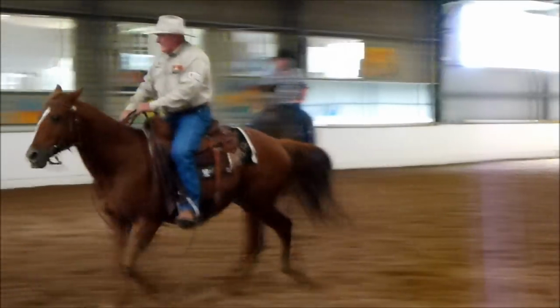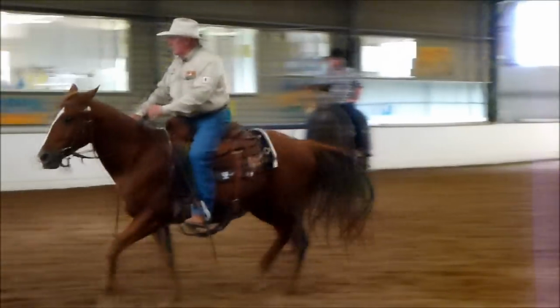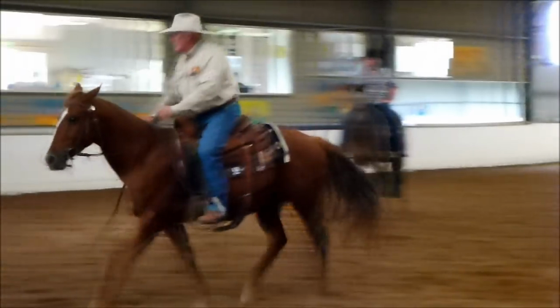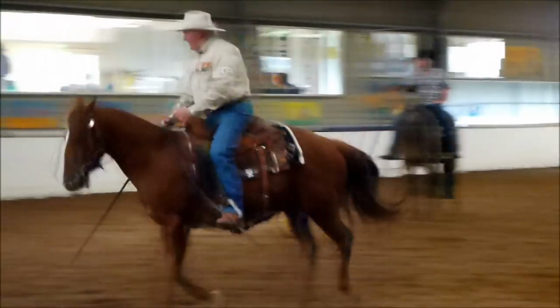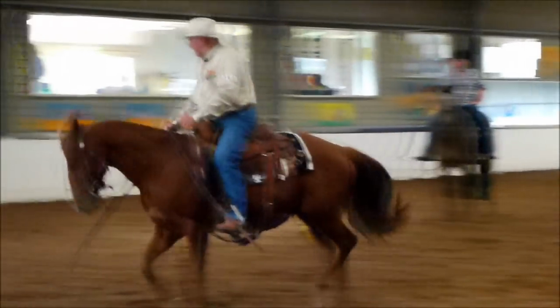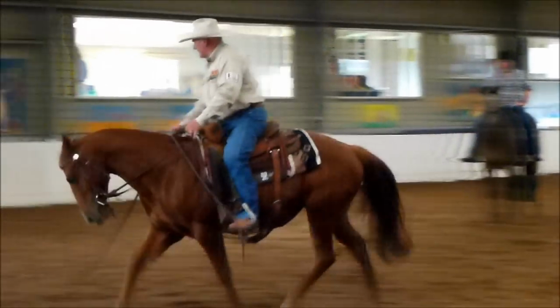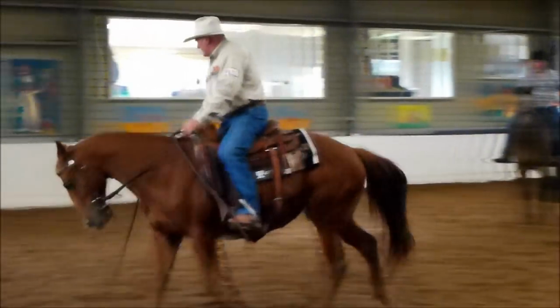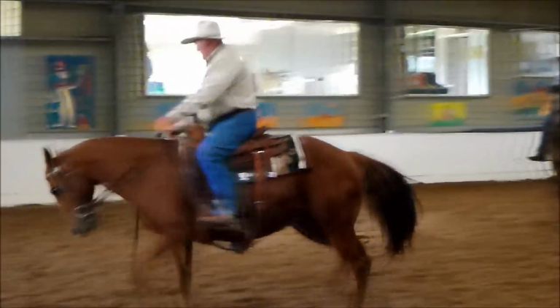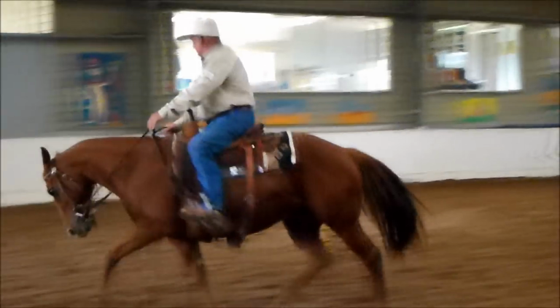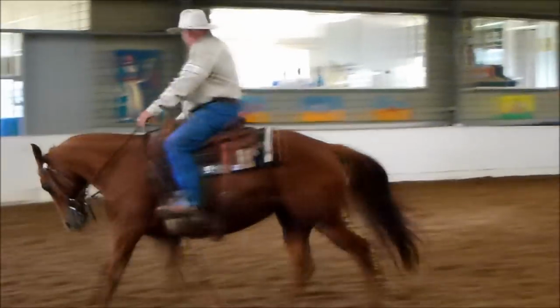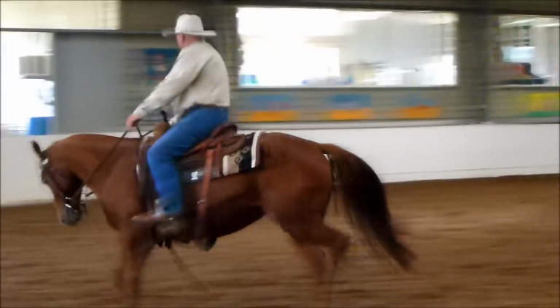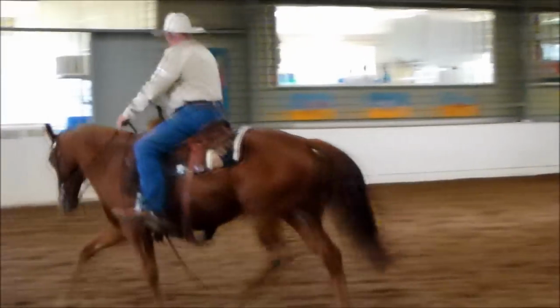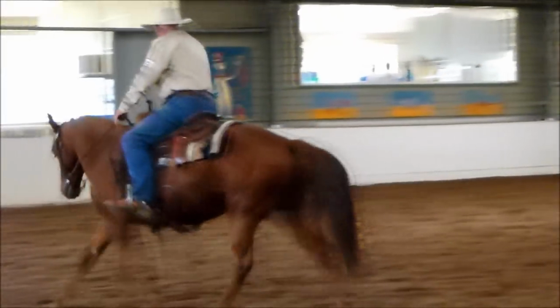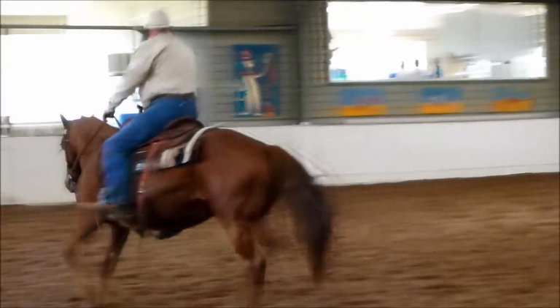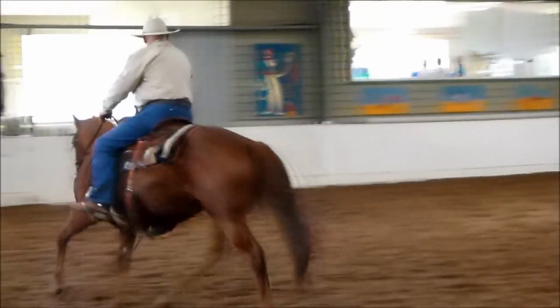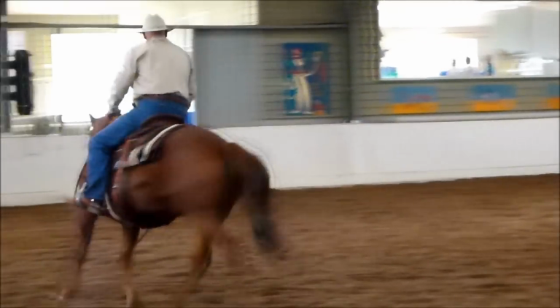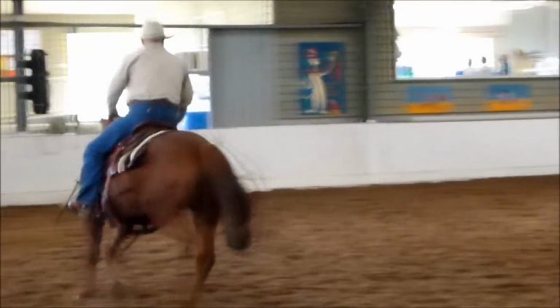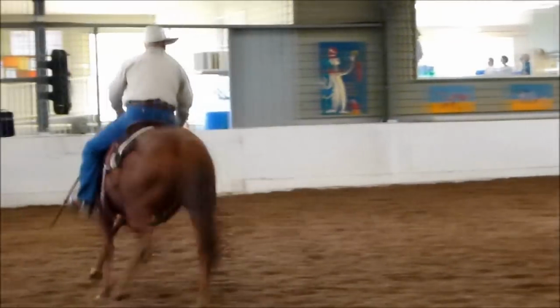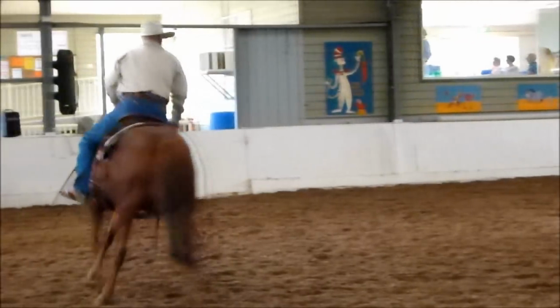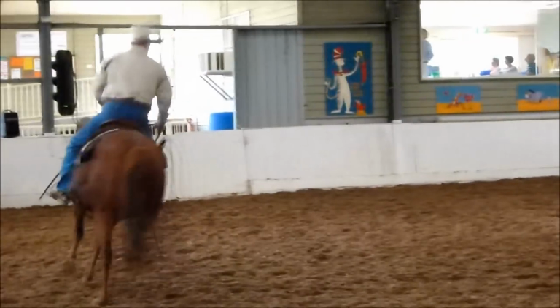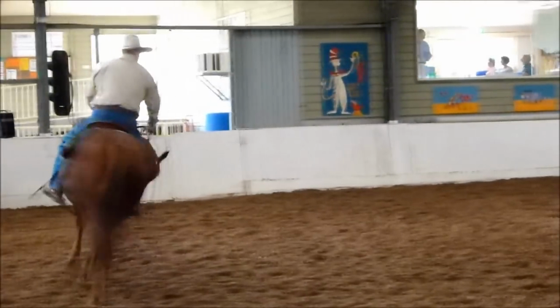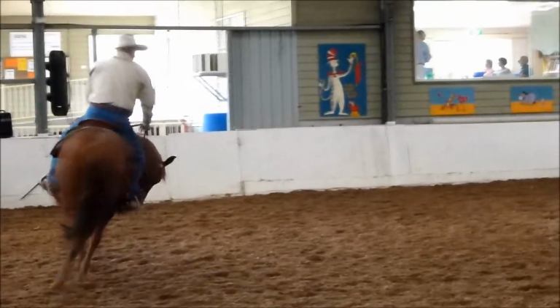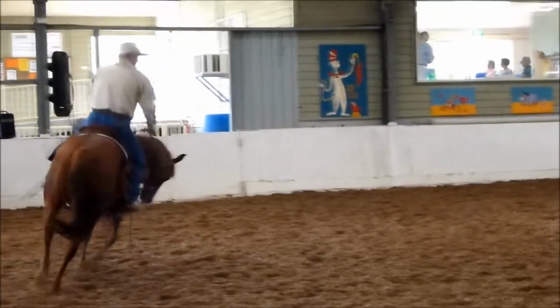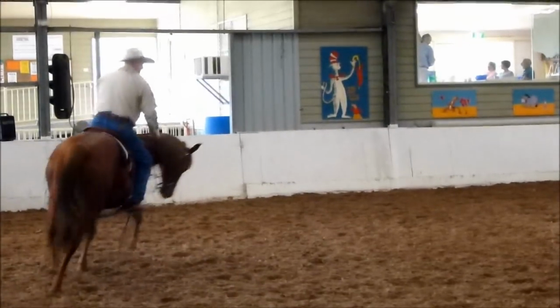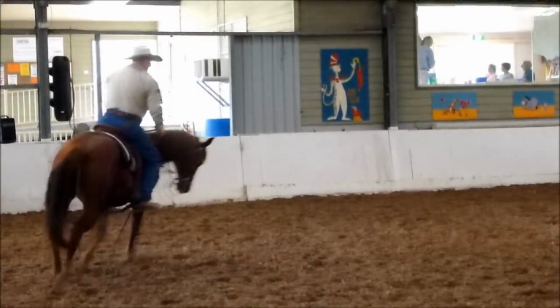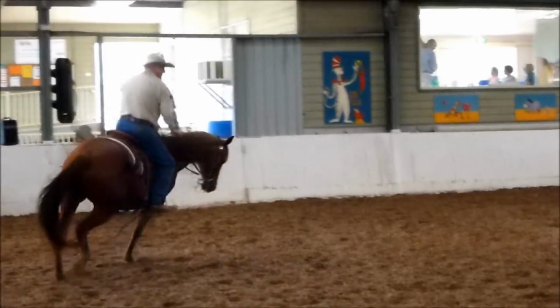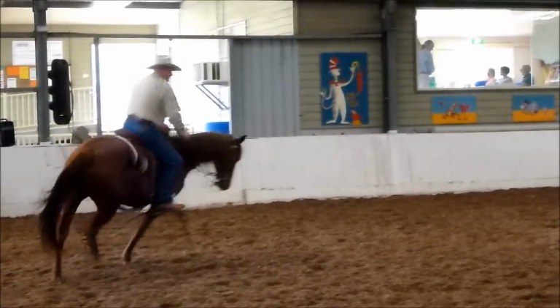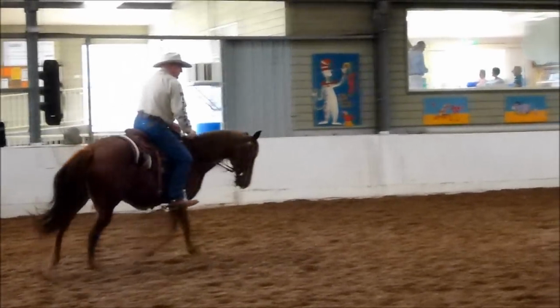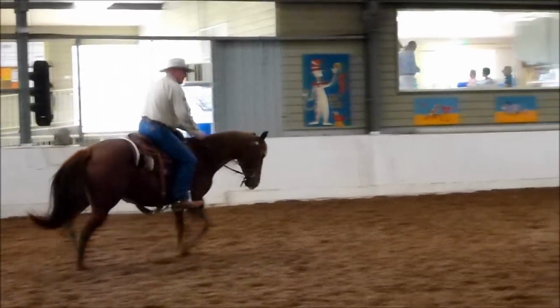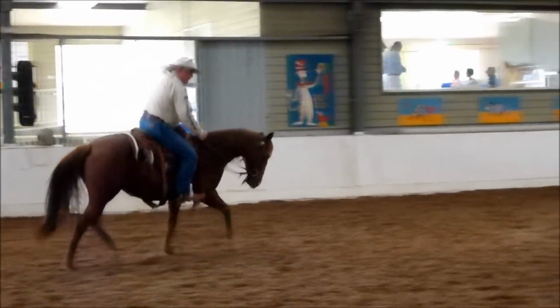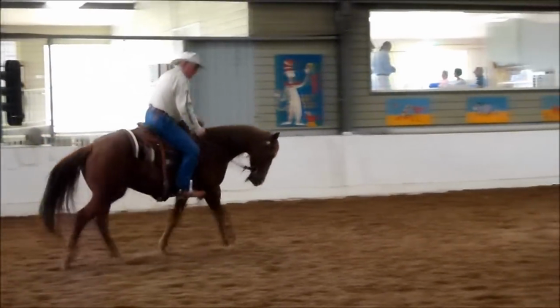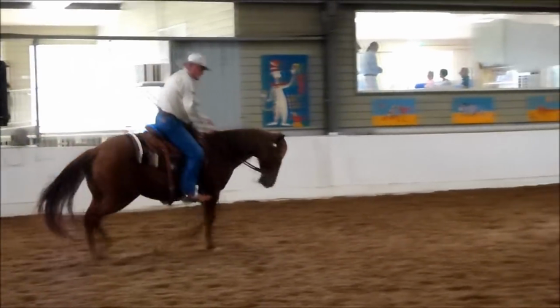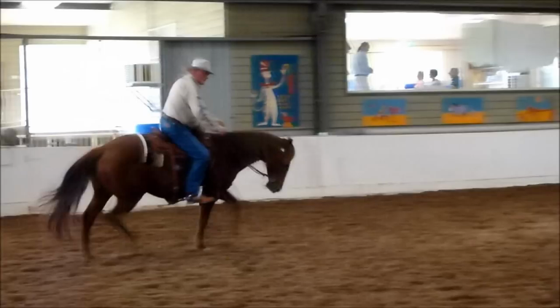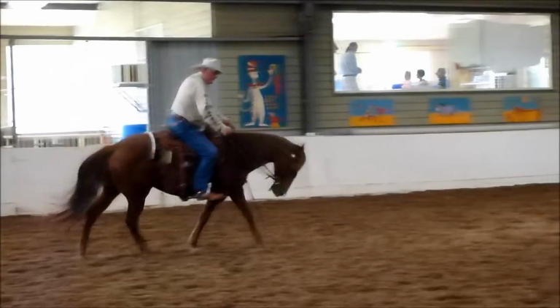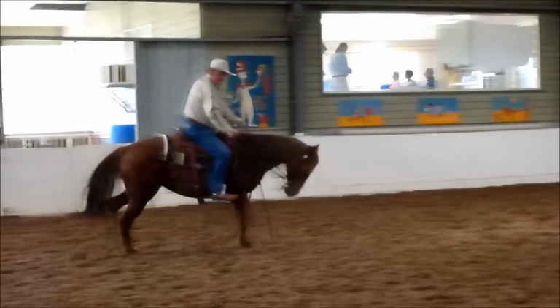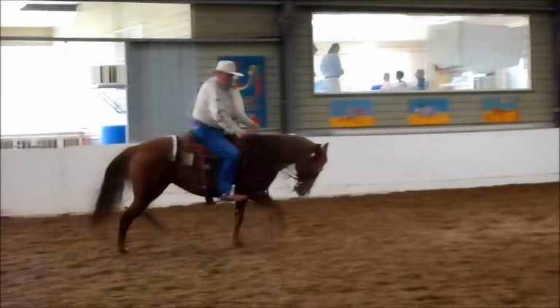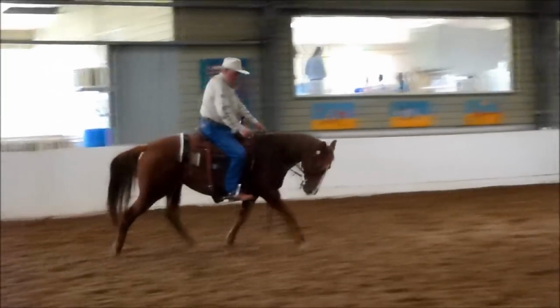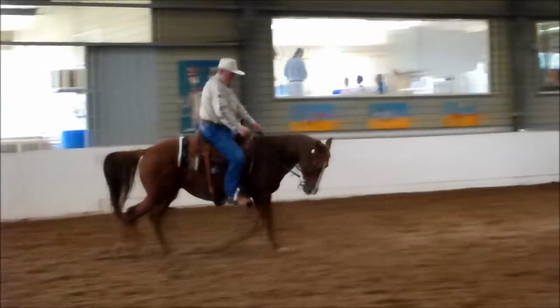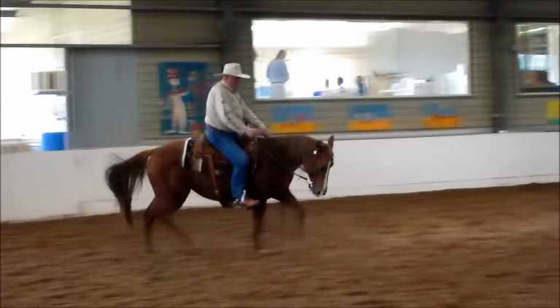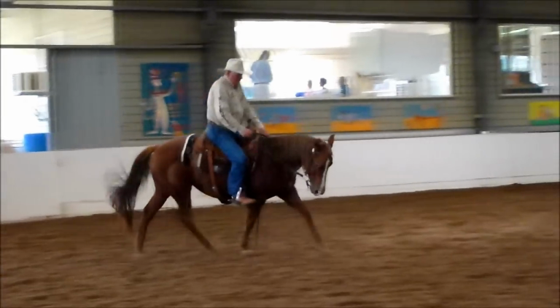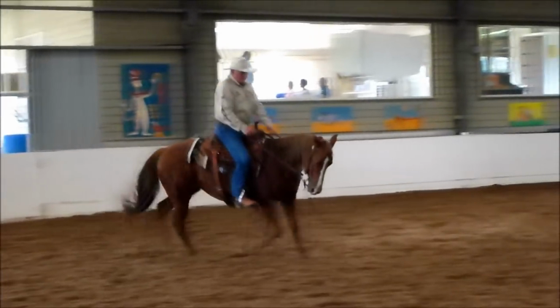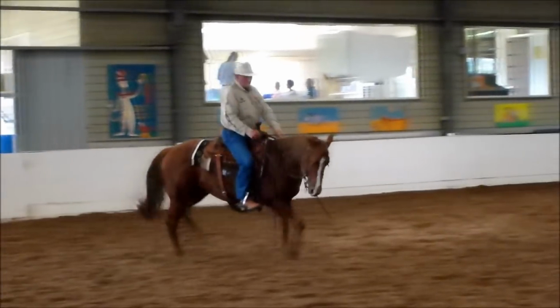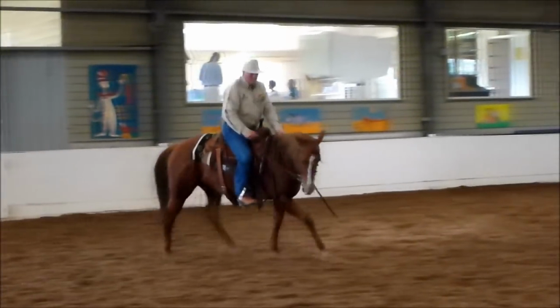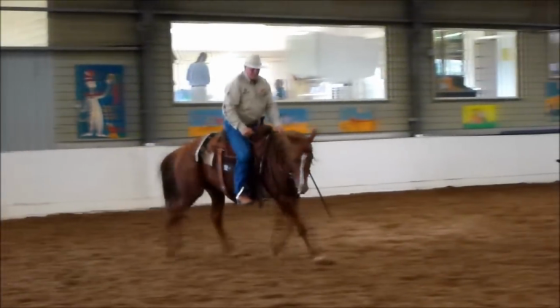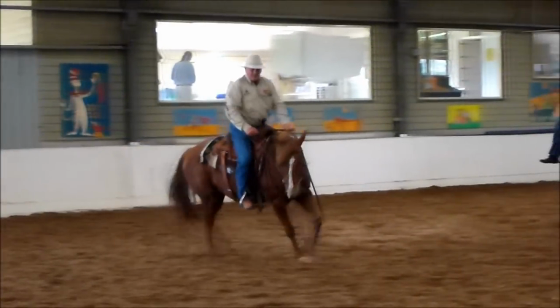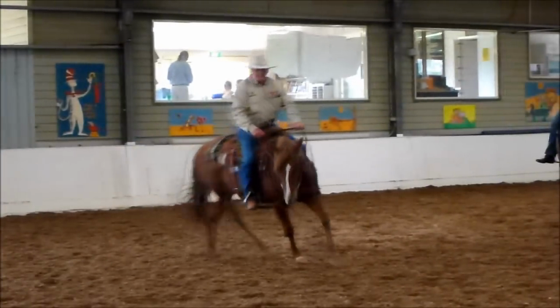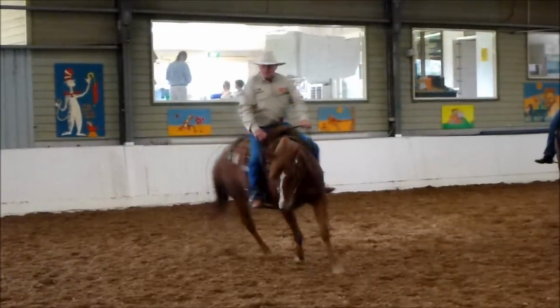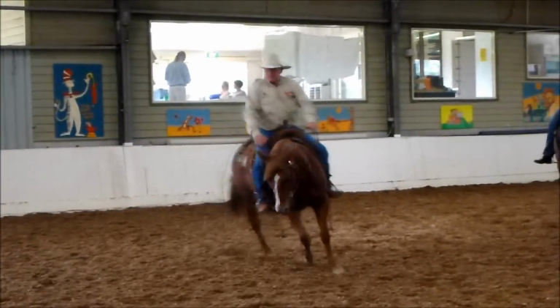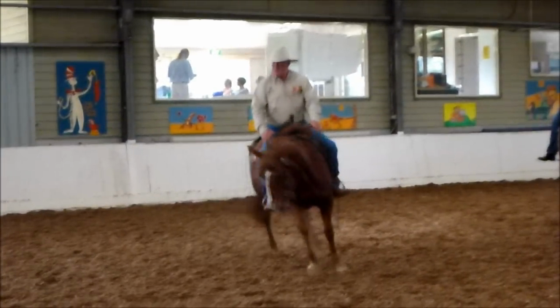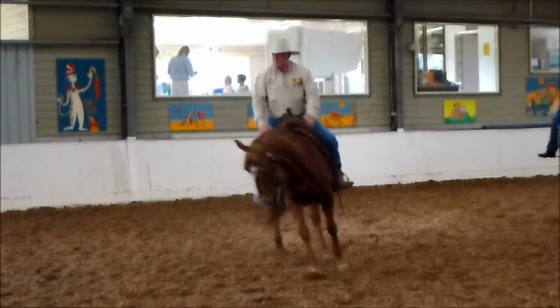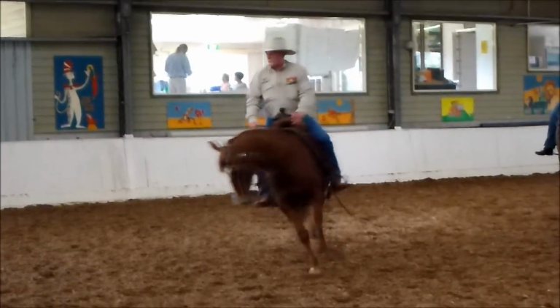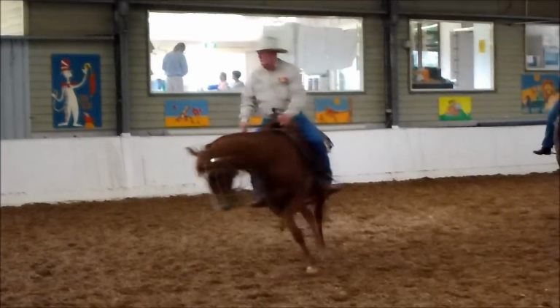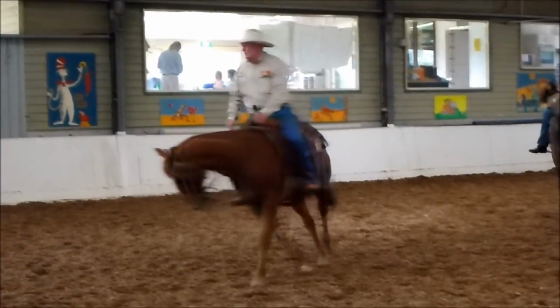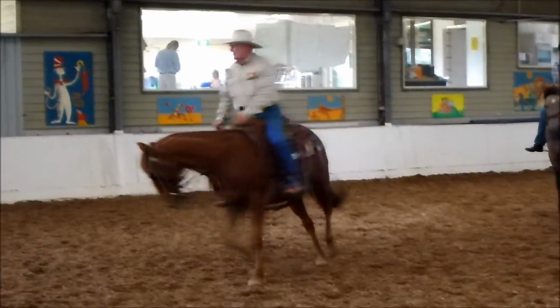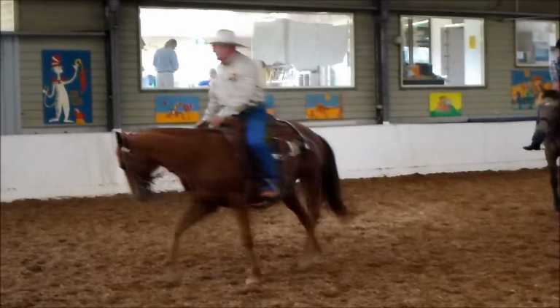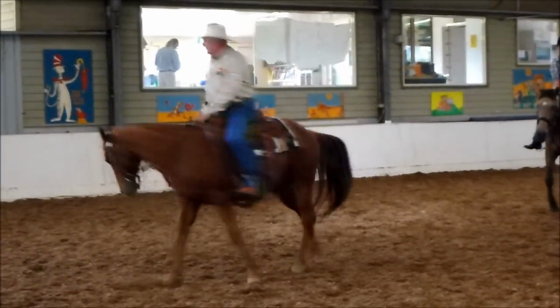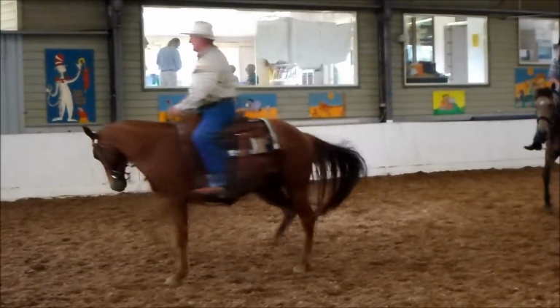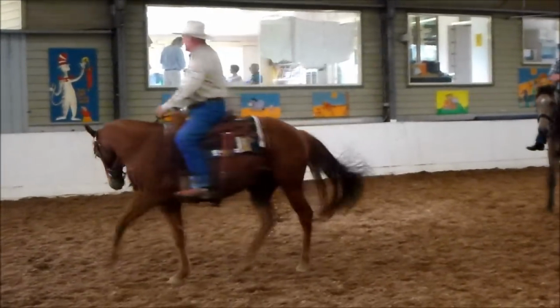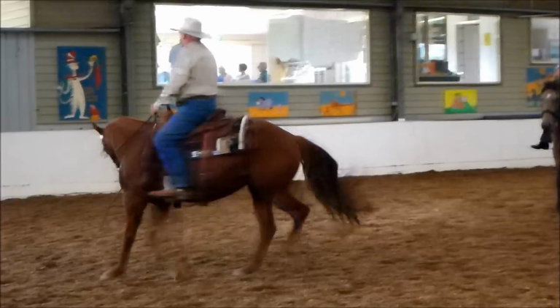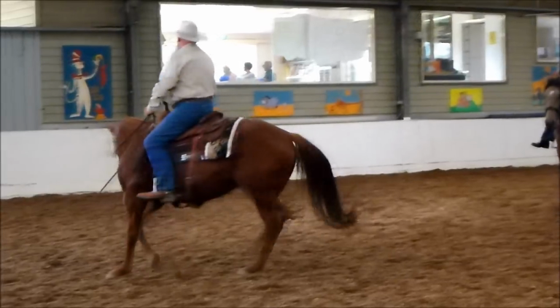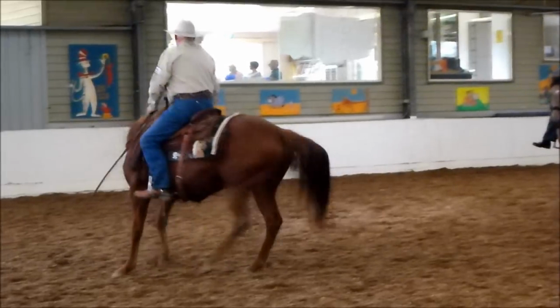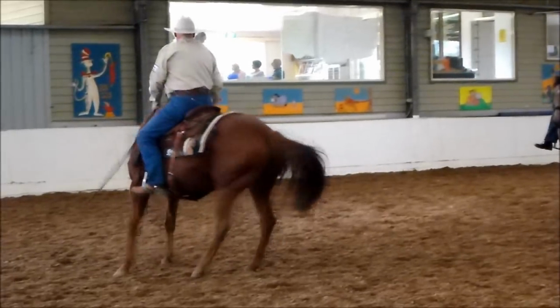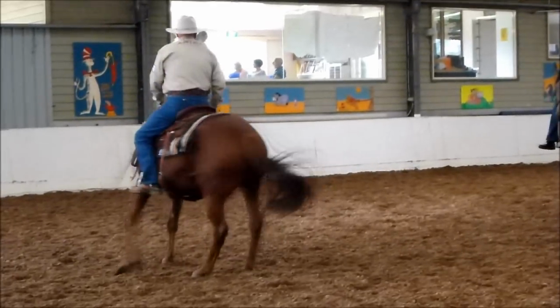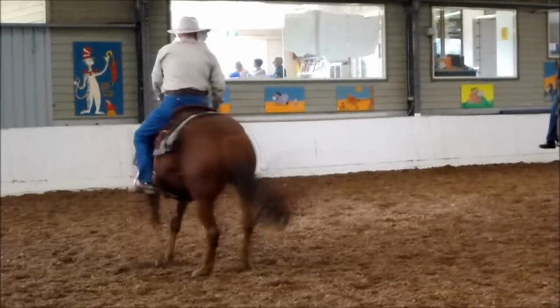Throw her this way, bring her down and turn around this side. We'll start doing three maneuvers together.